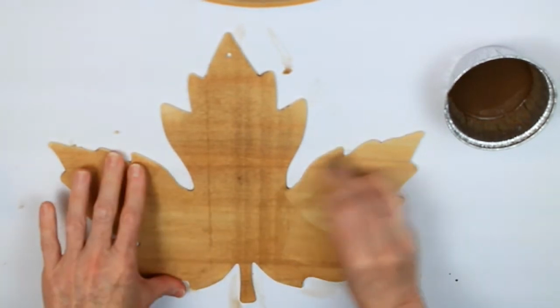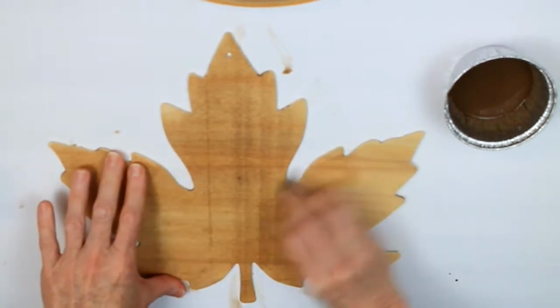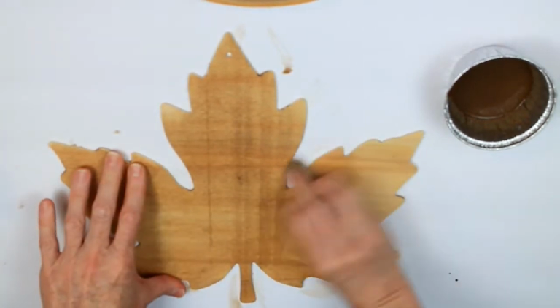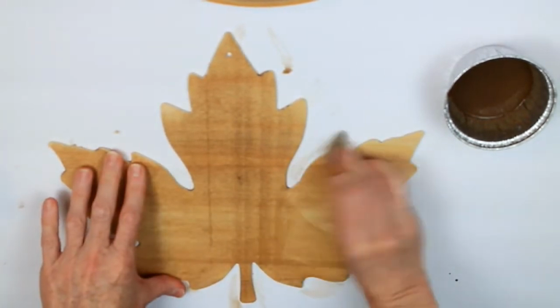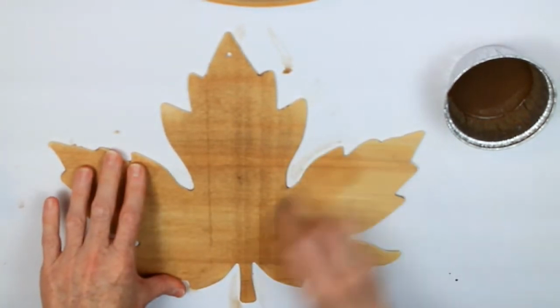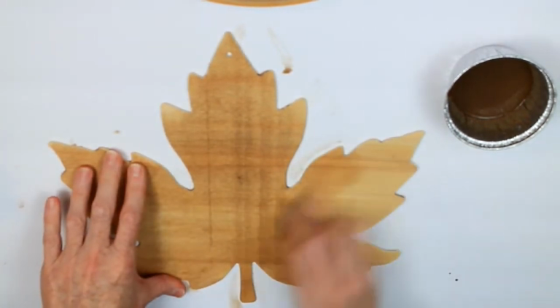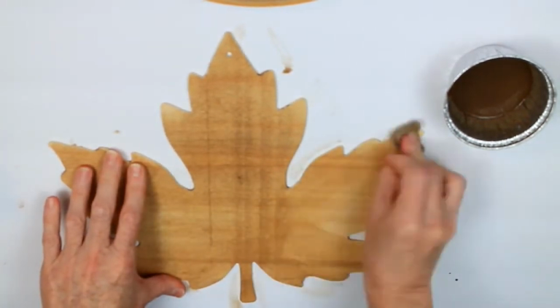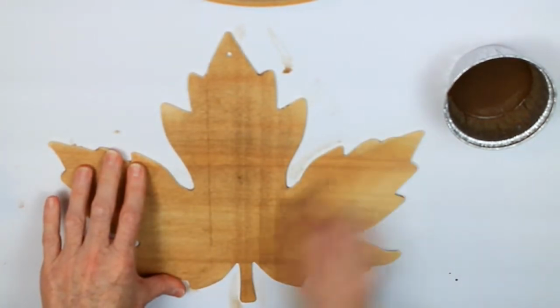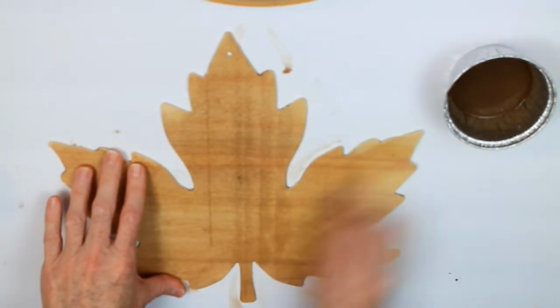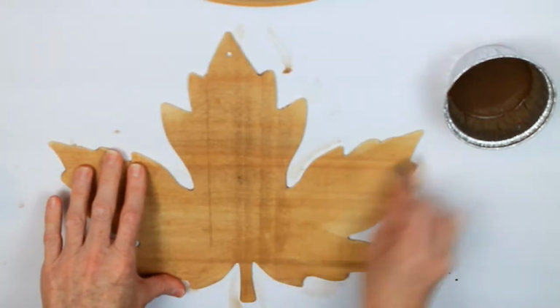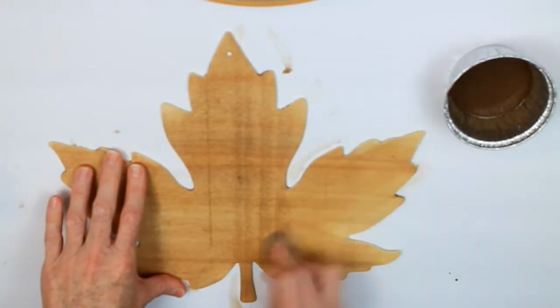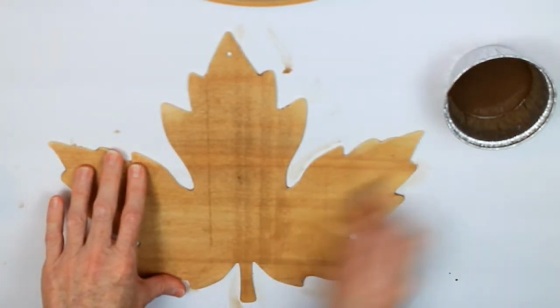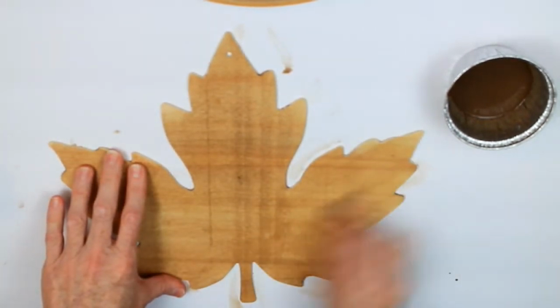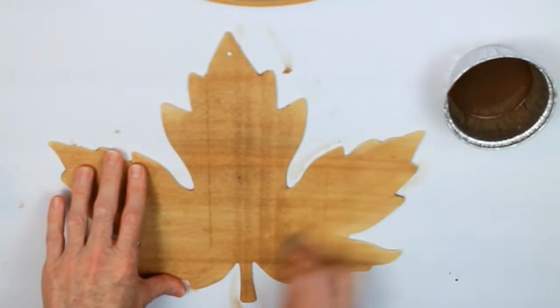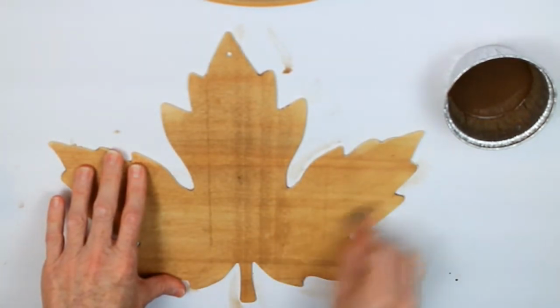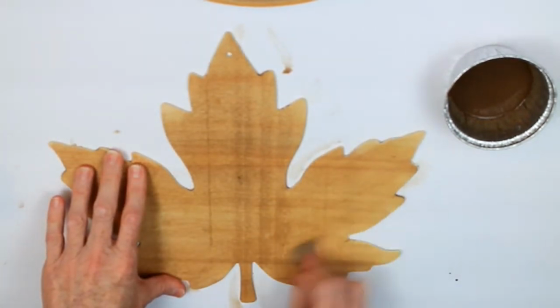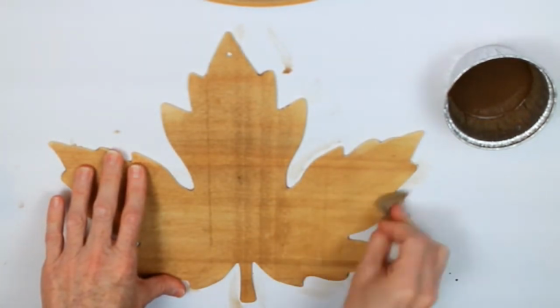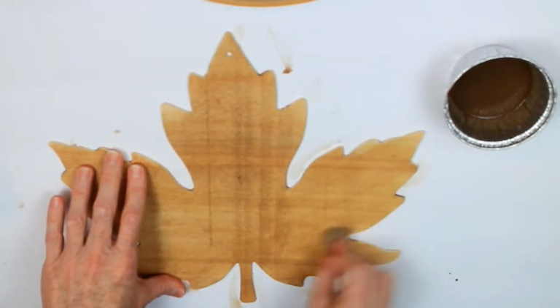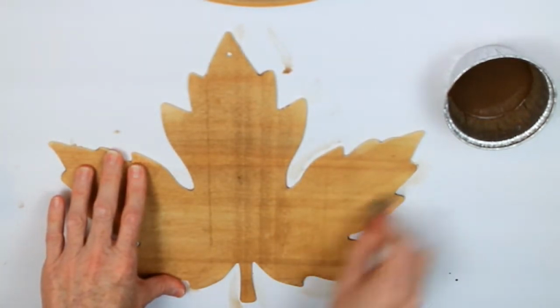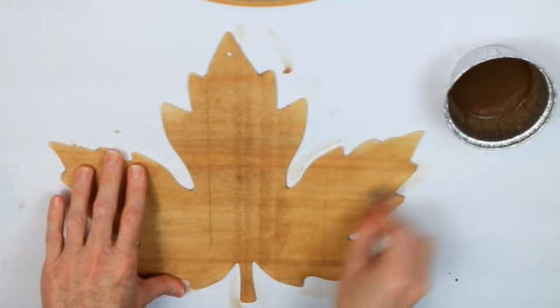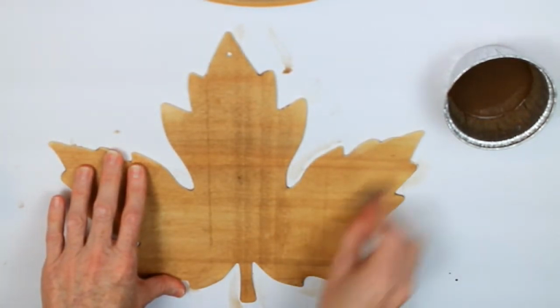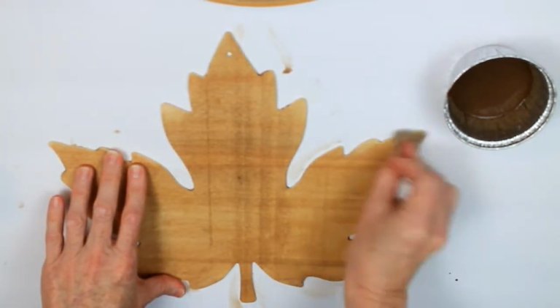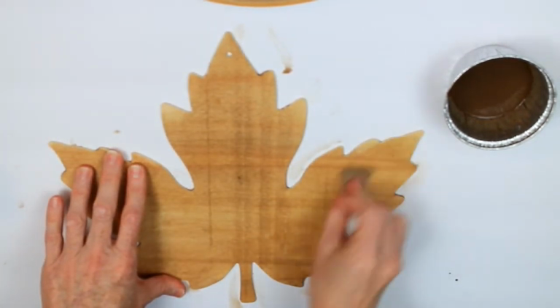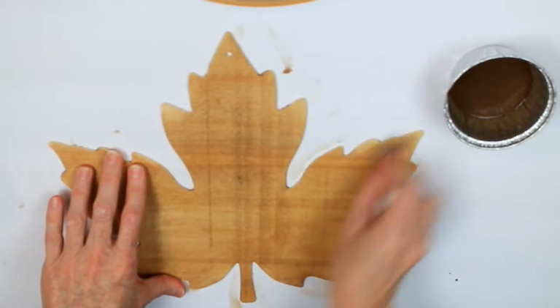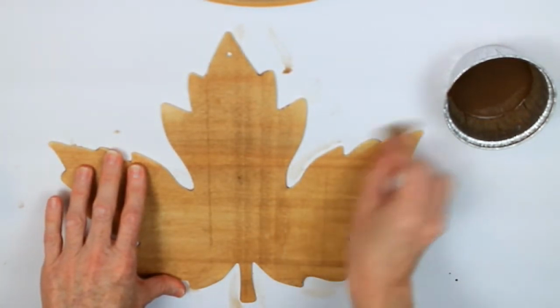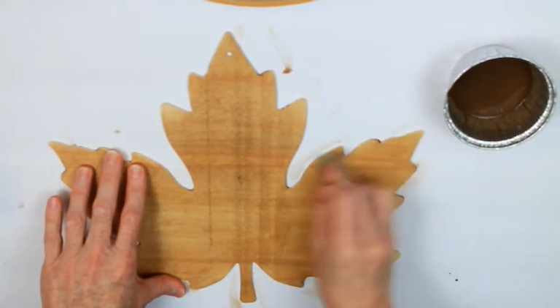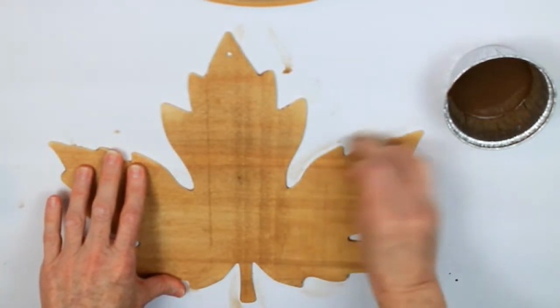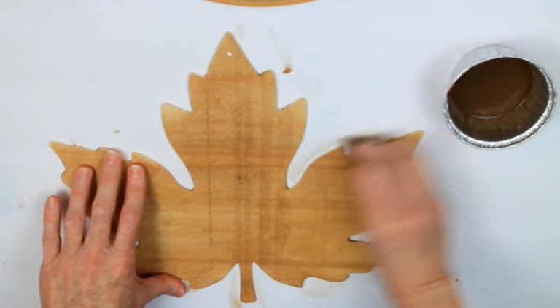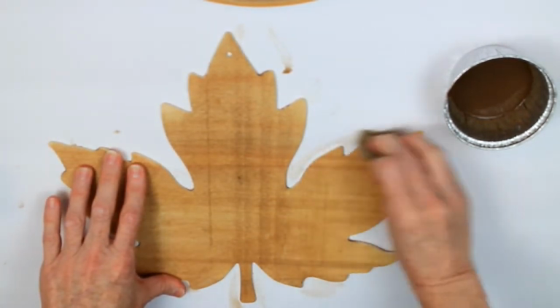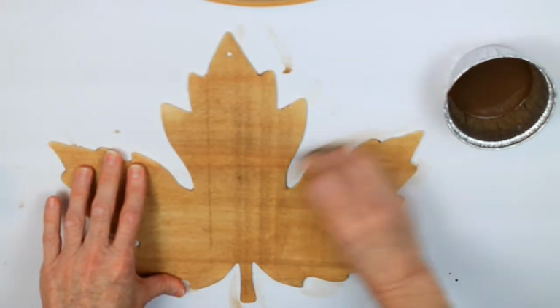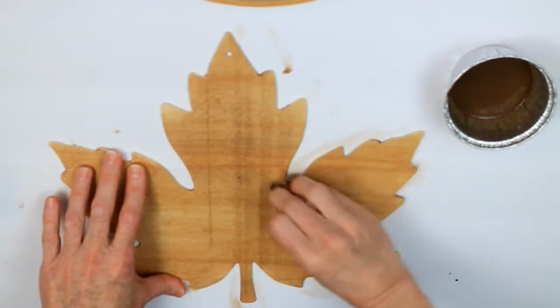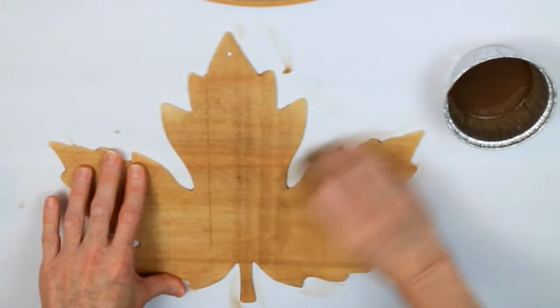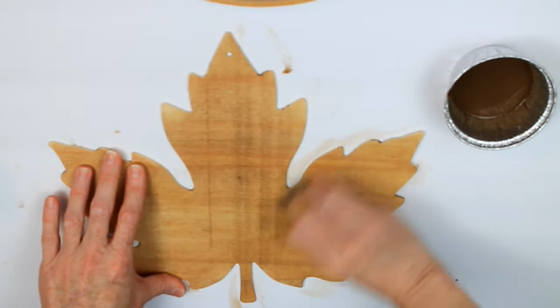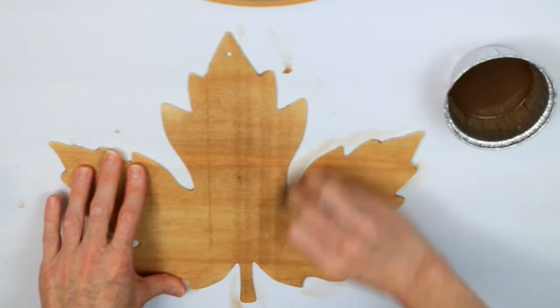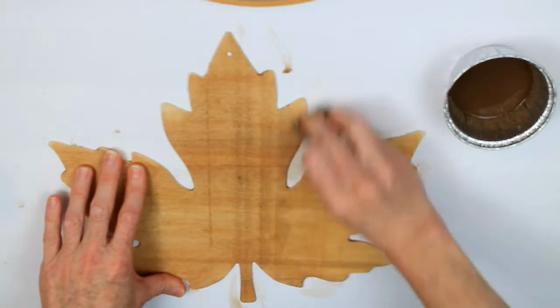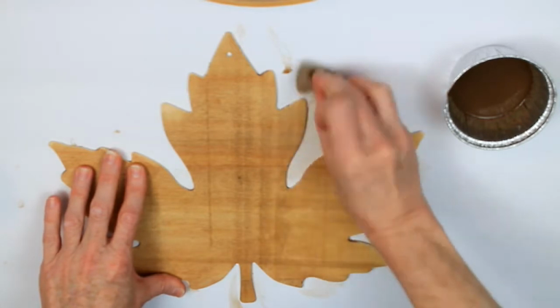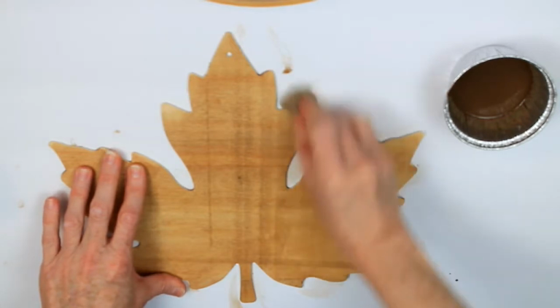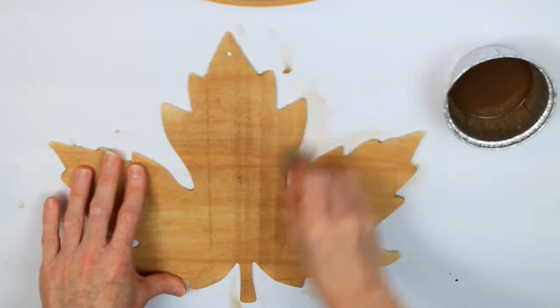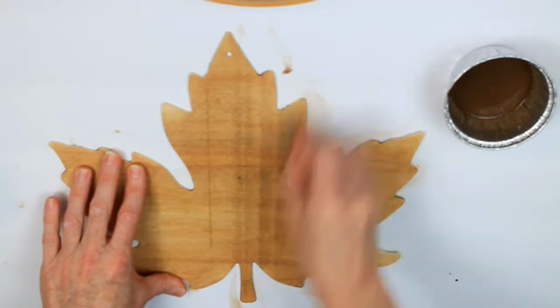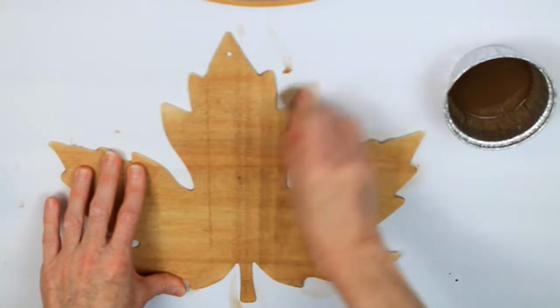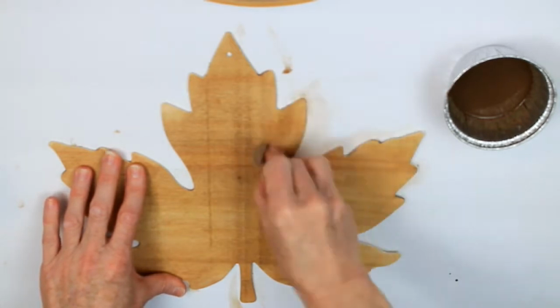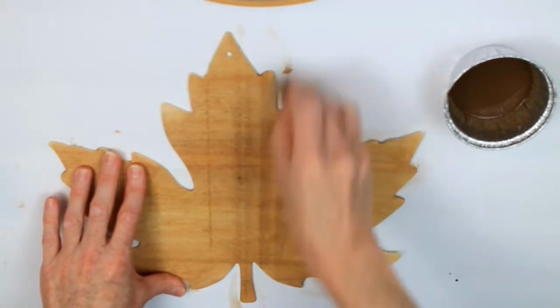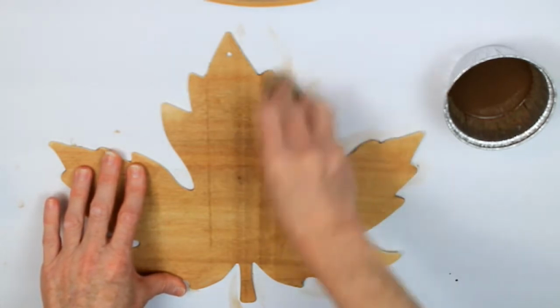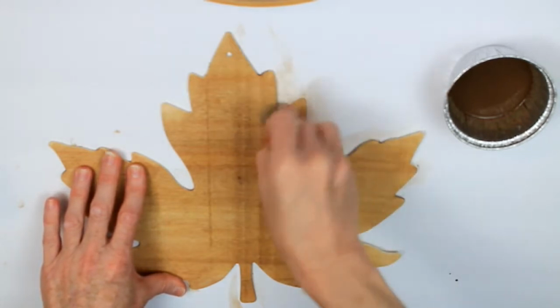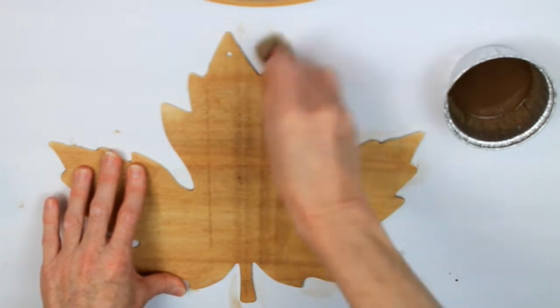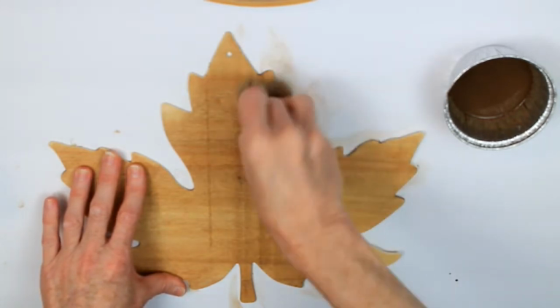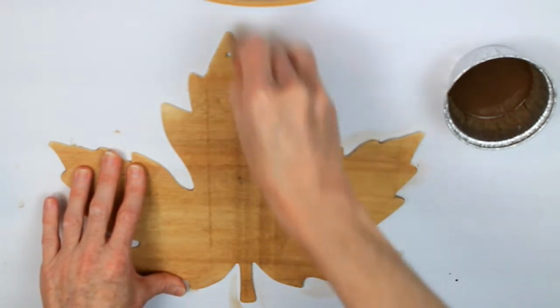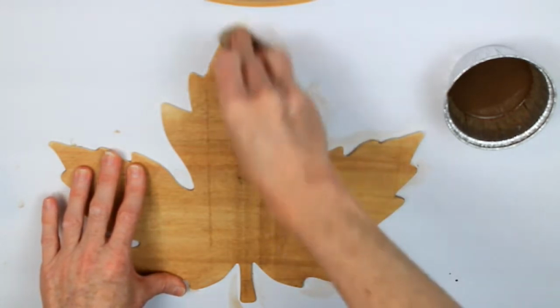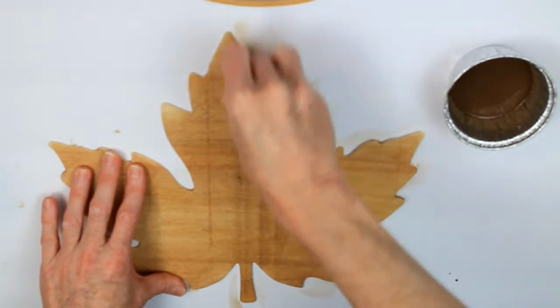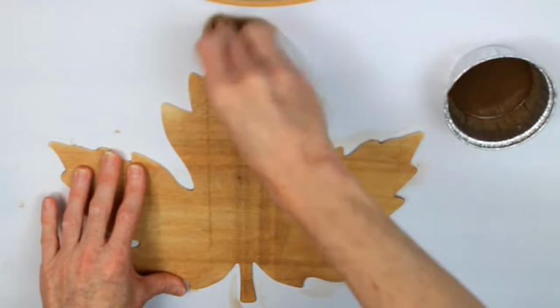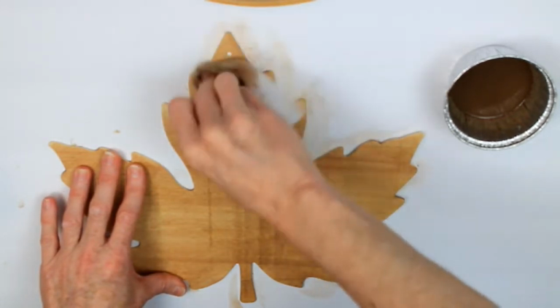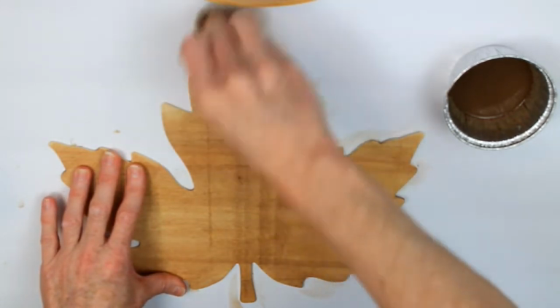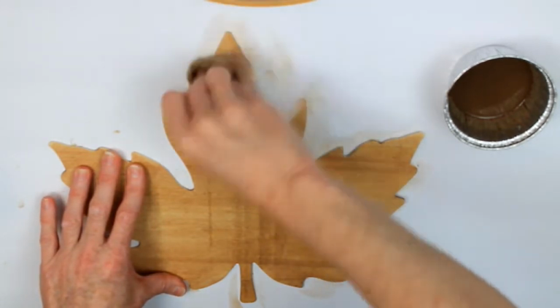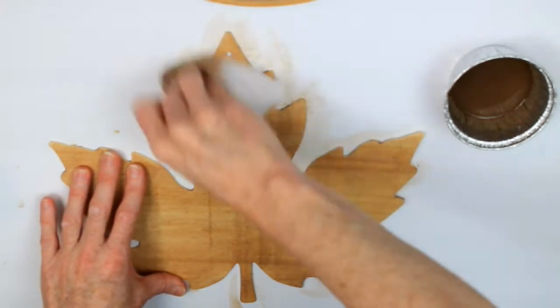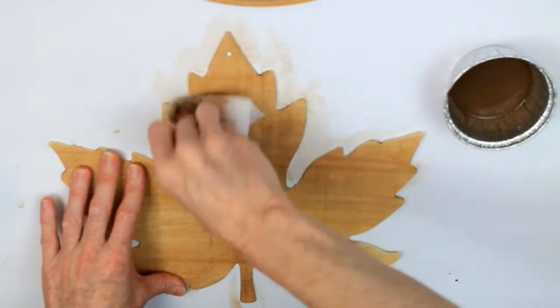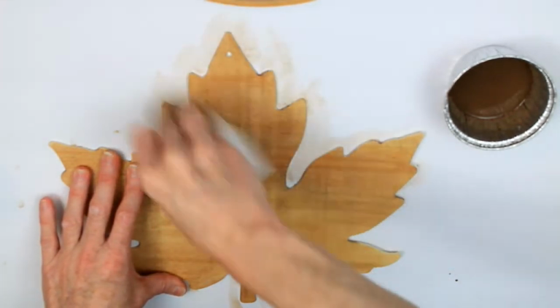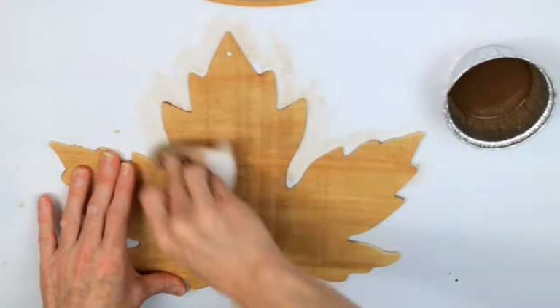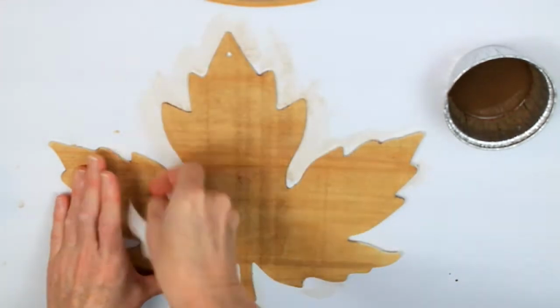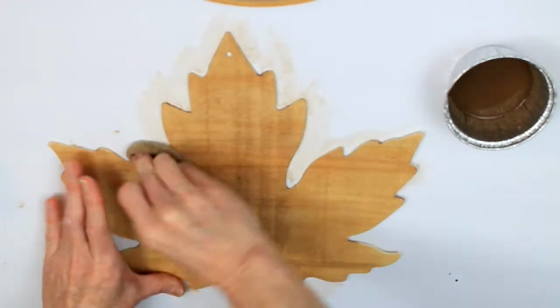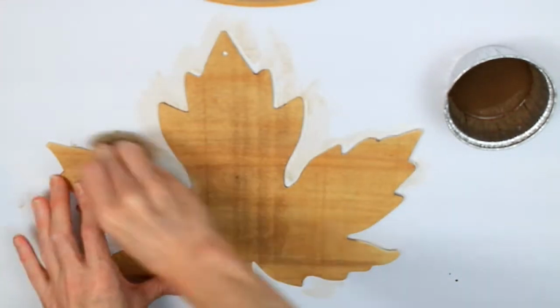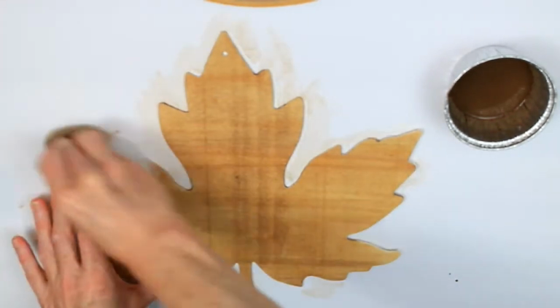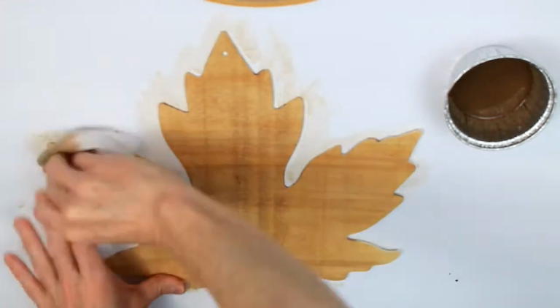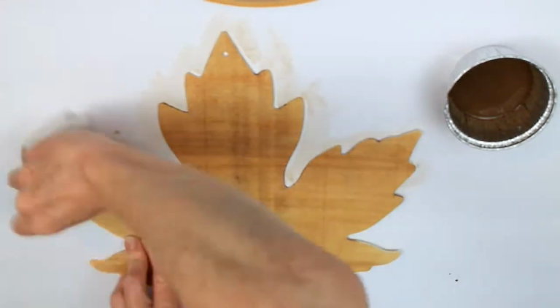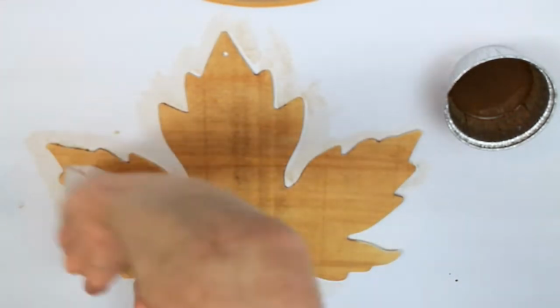I'm just going to be sure that I get the entire leaf — all the corners — and then also want to get the sides.